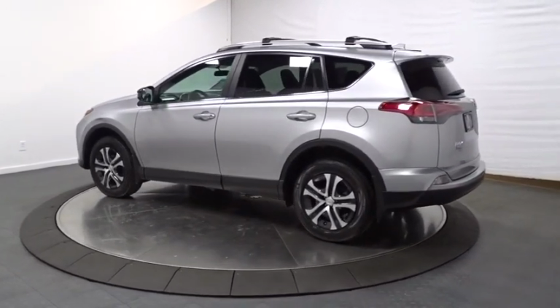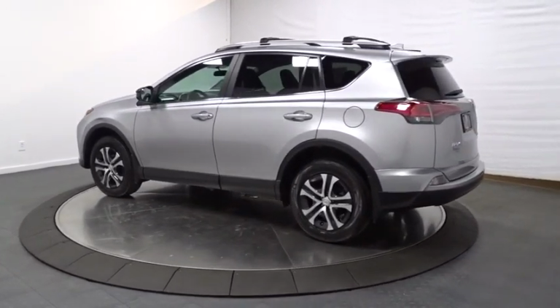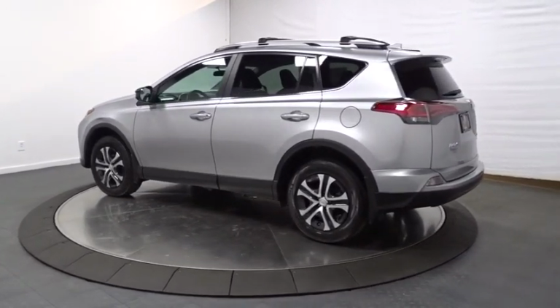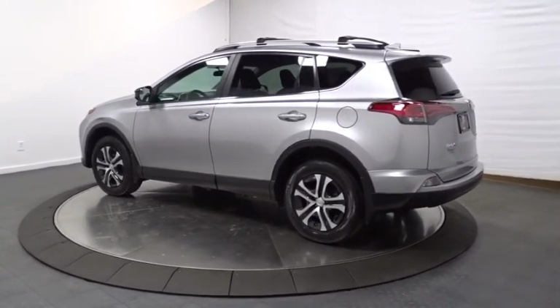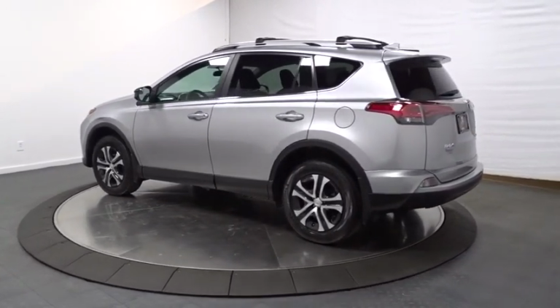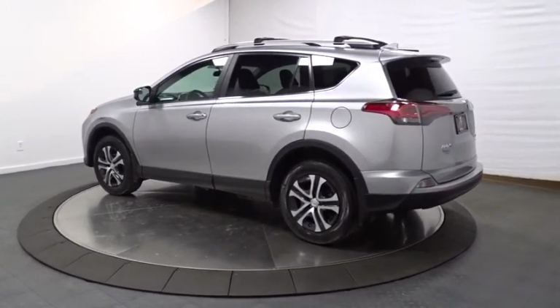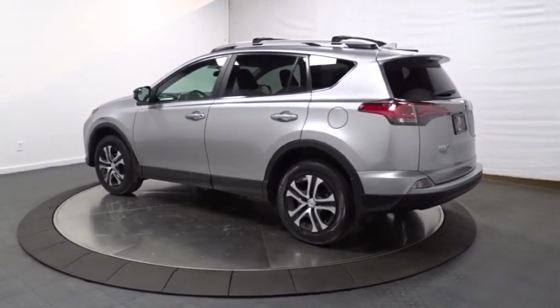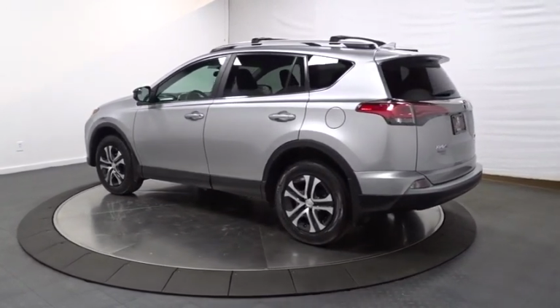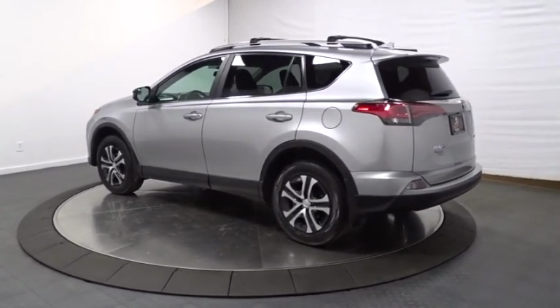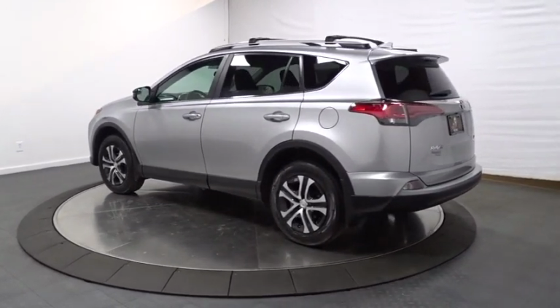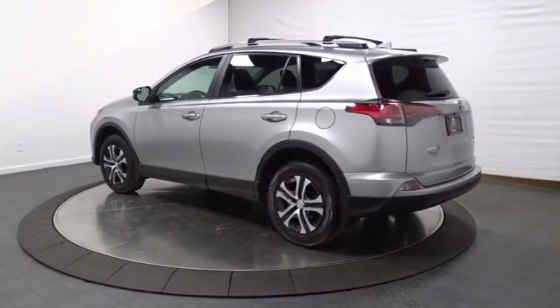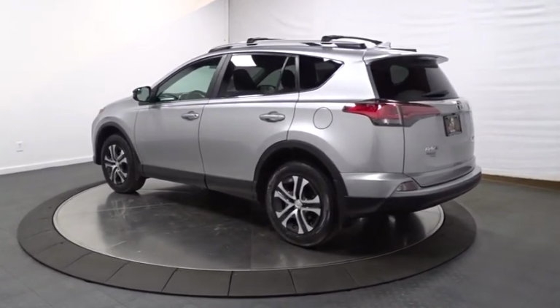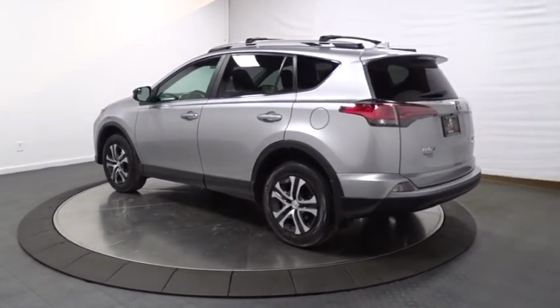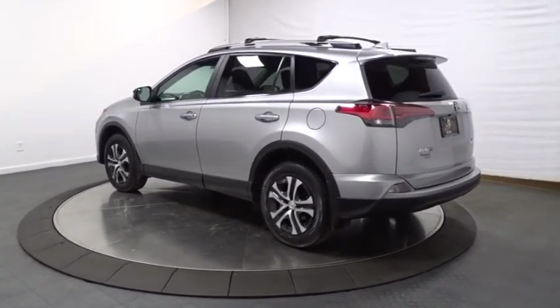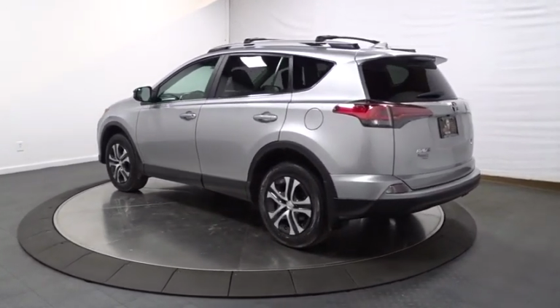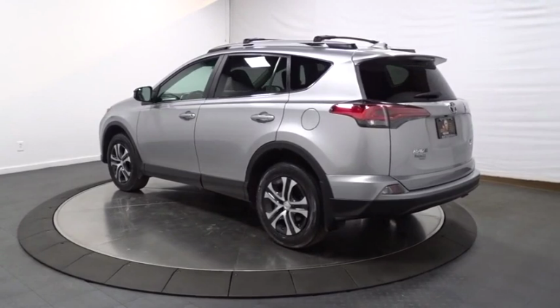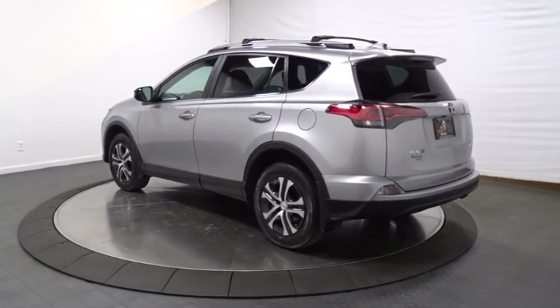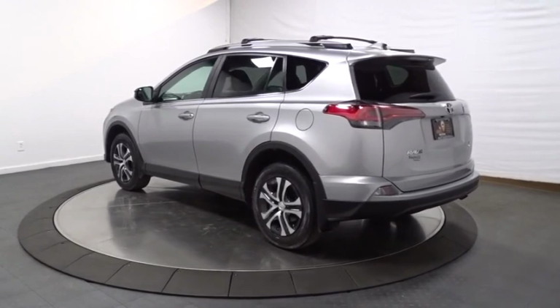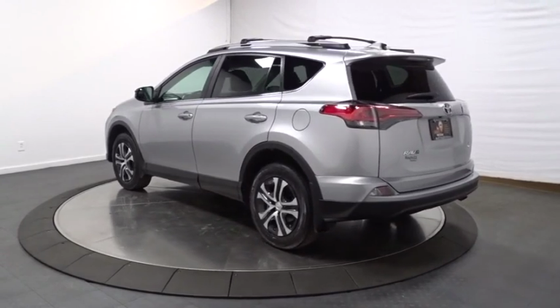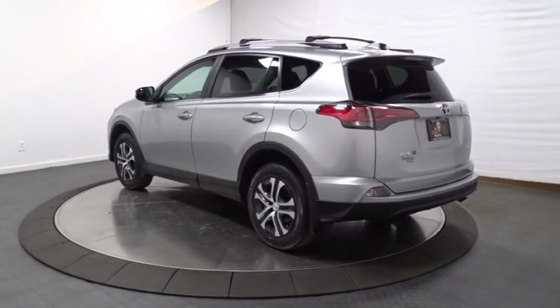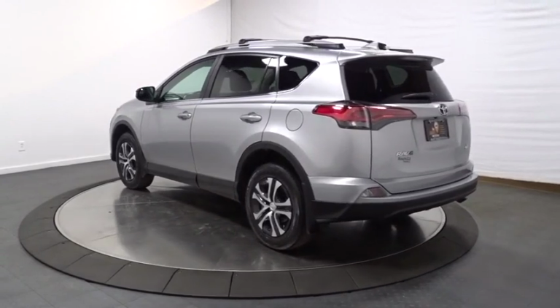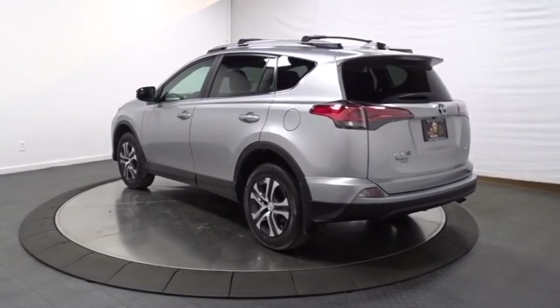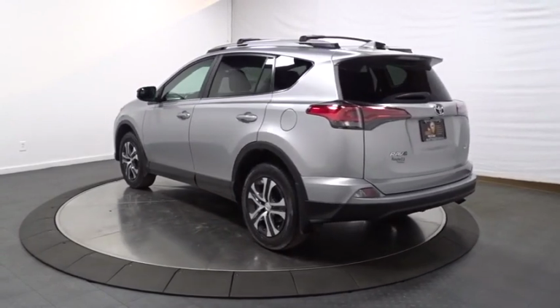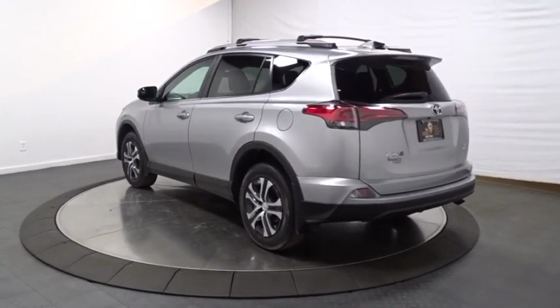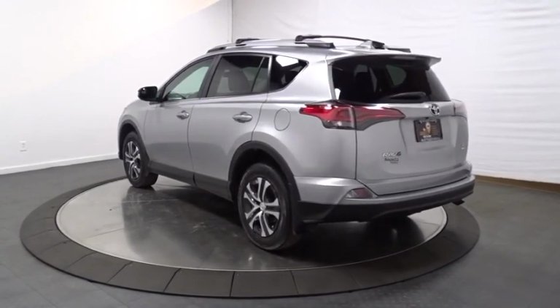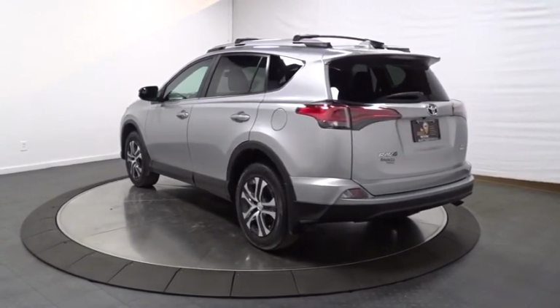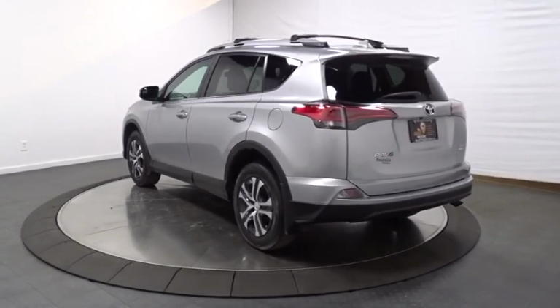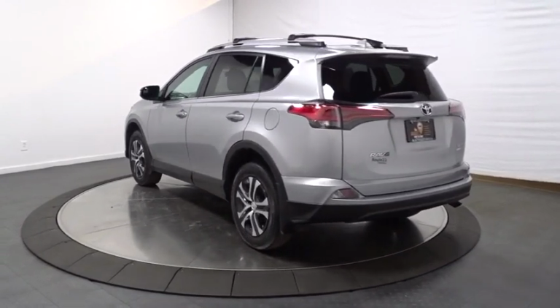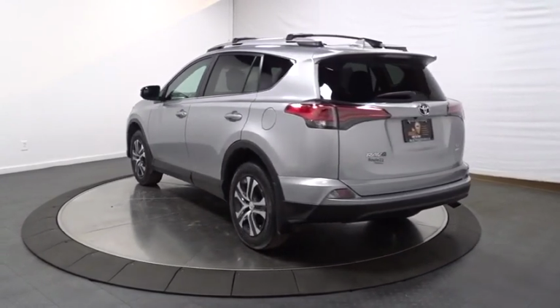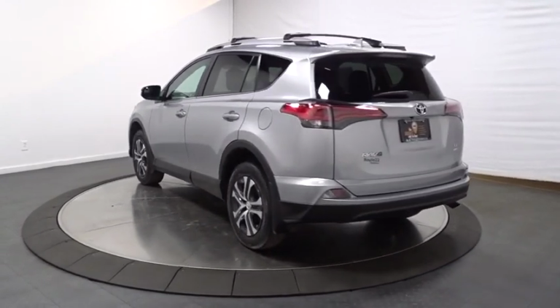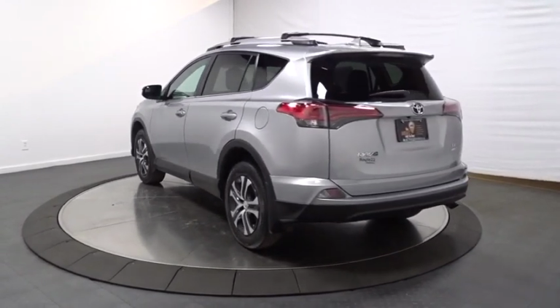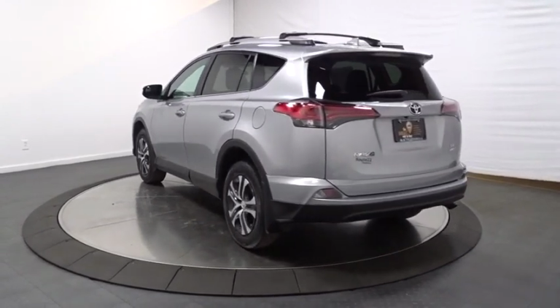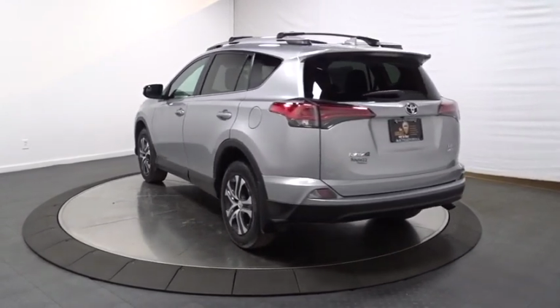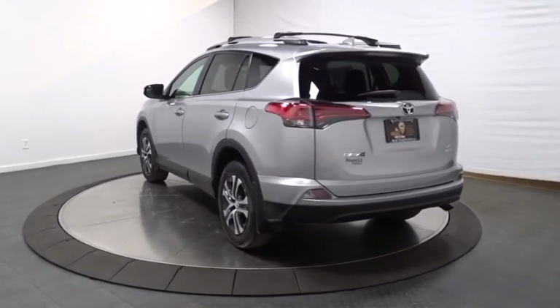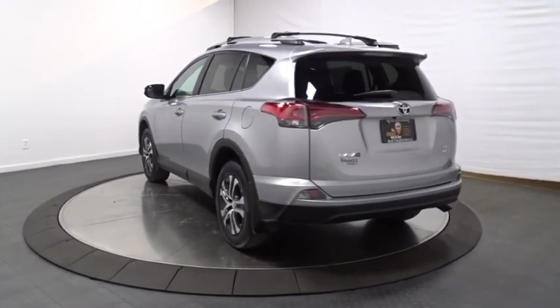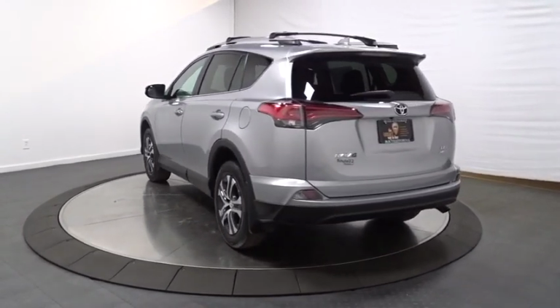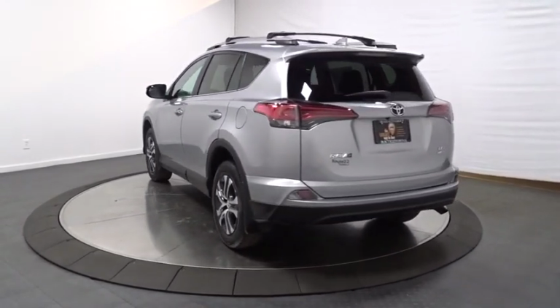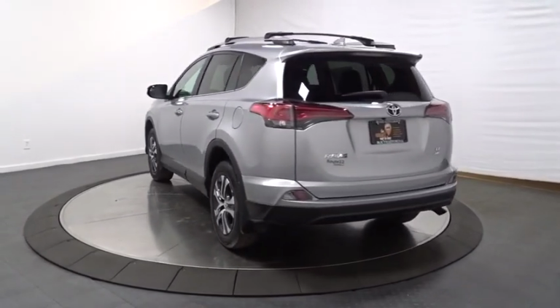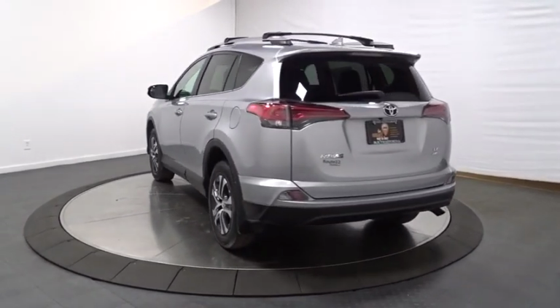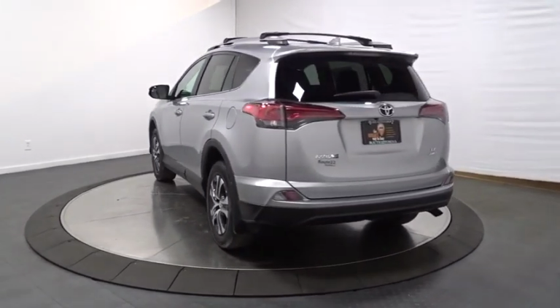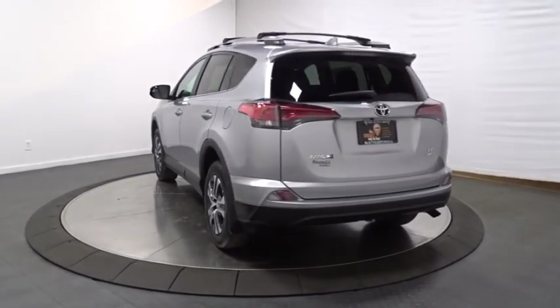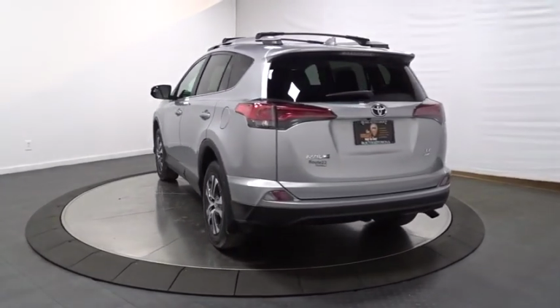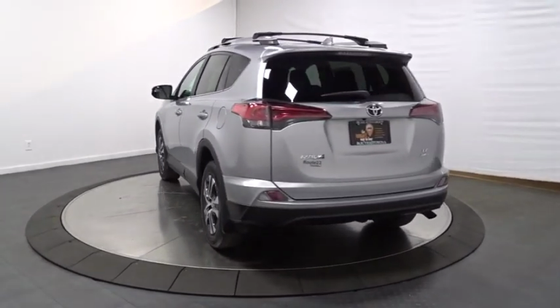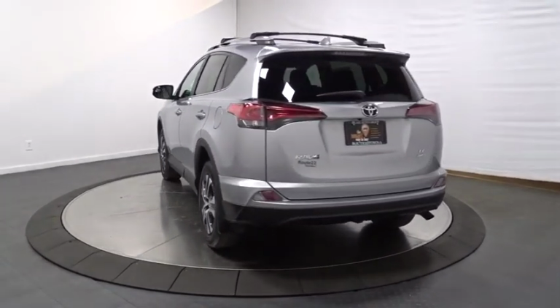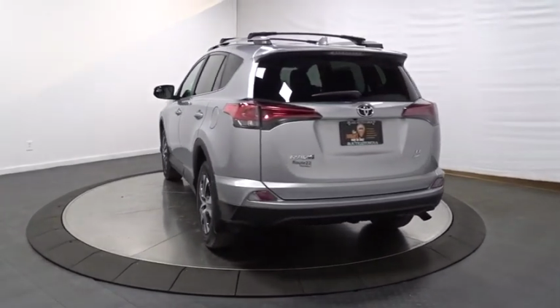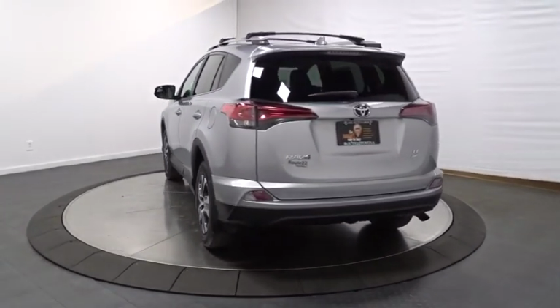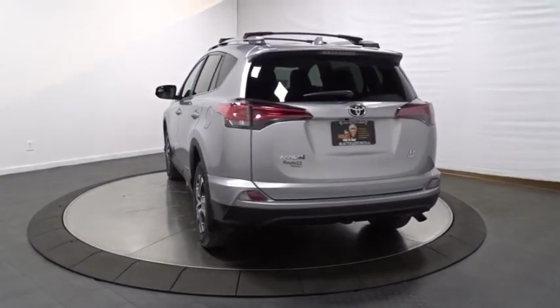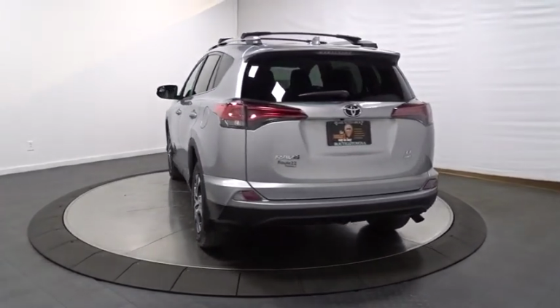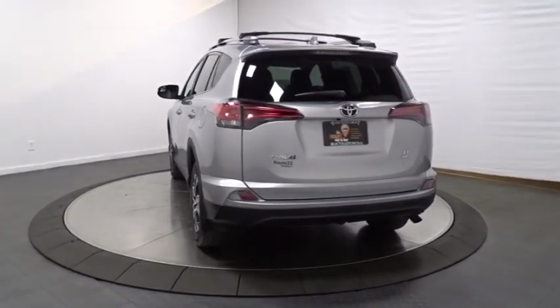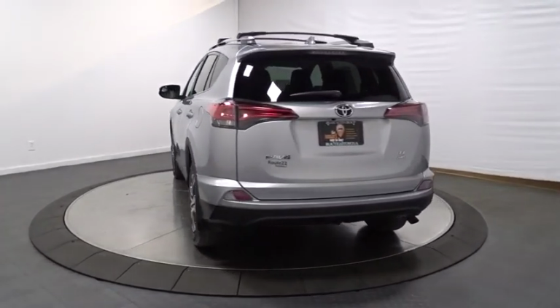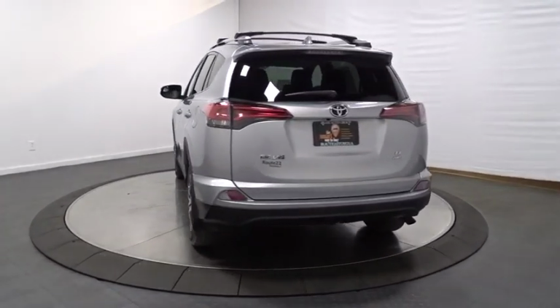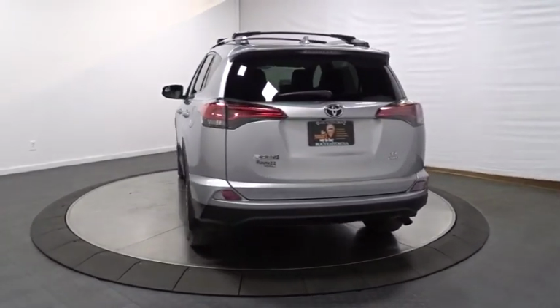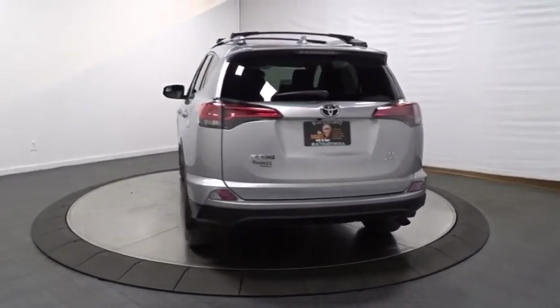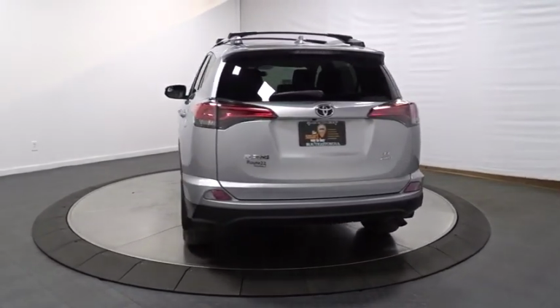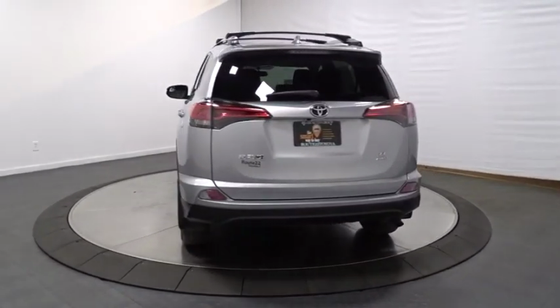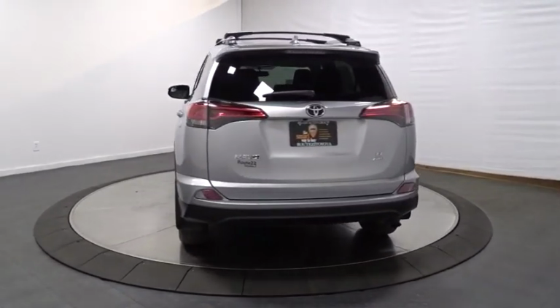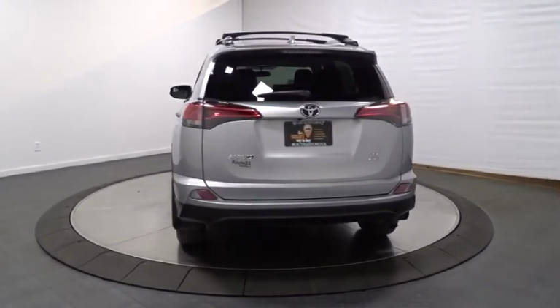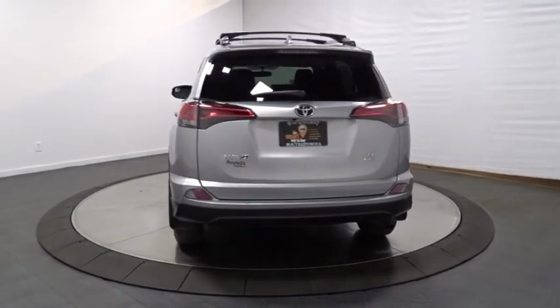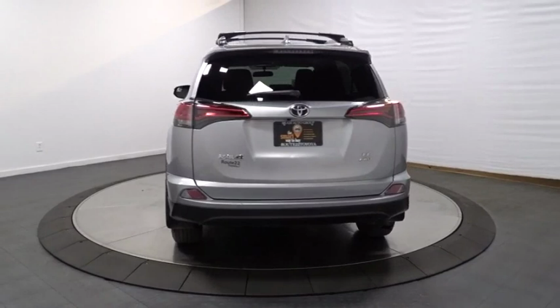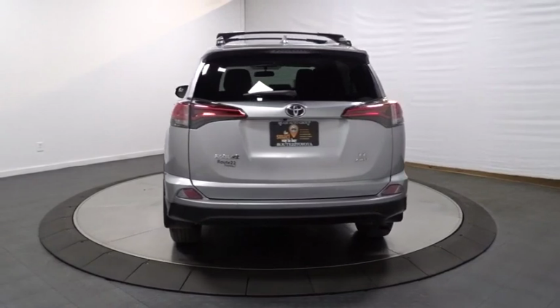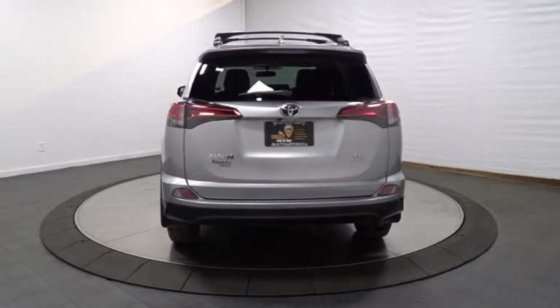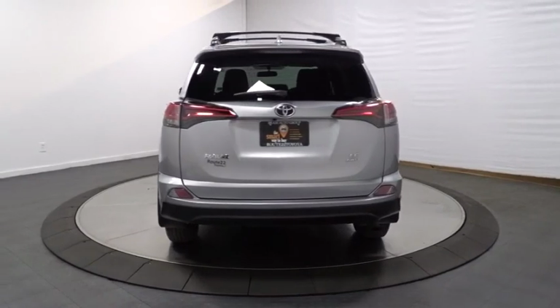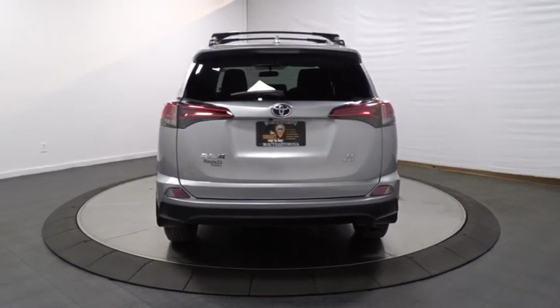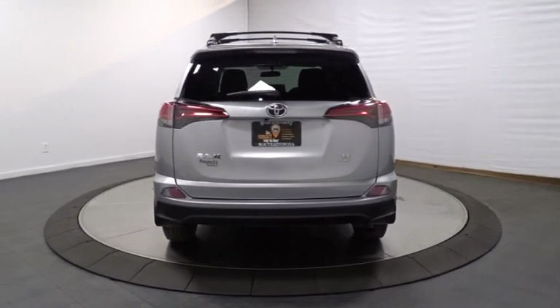This highly evolved, well-packaged crossover SUV lets you have it all. This vehicle has less than 20,000 miles.